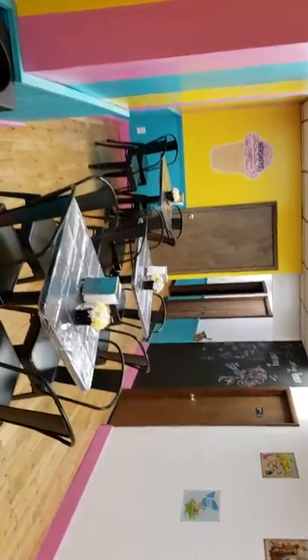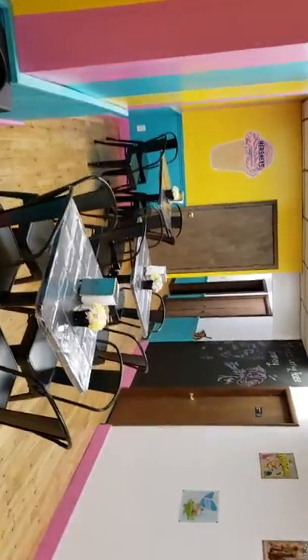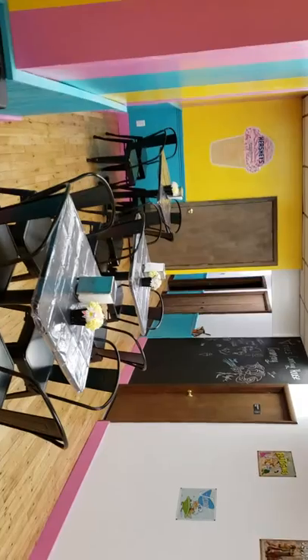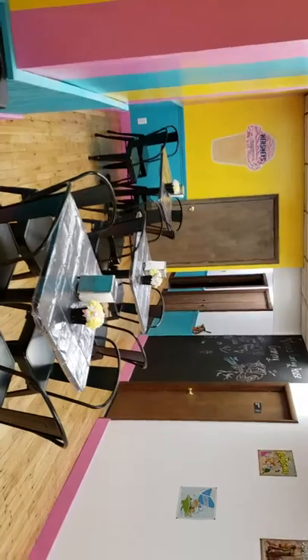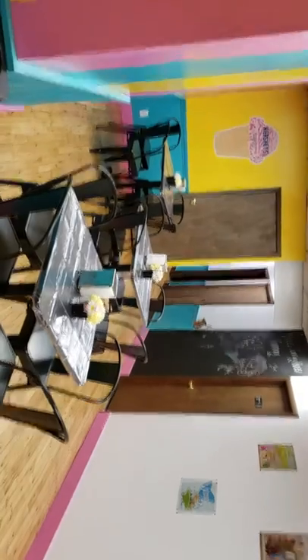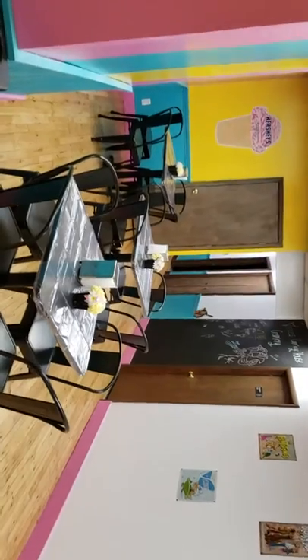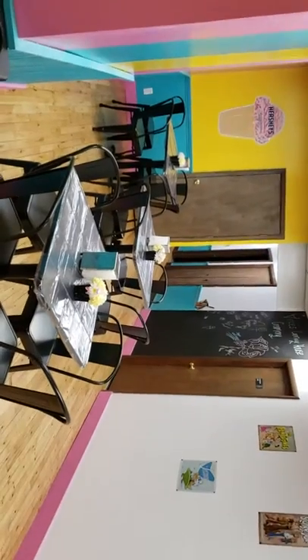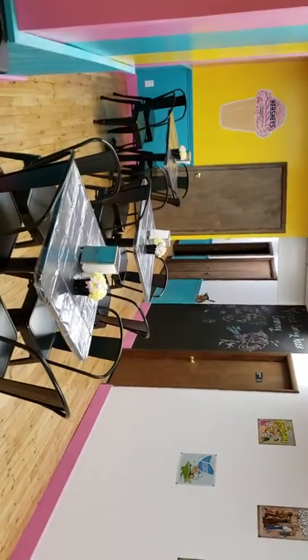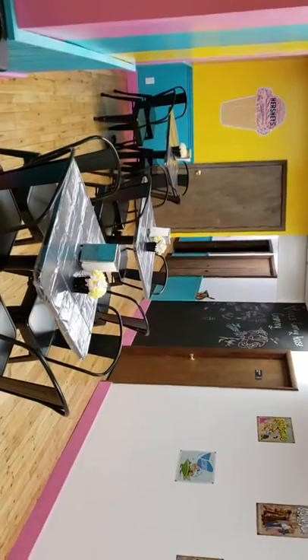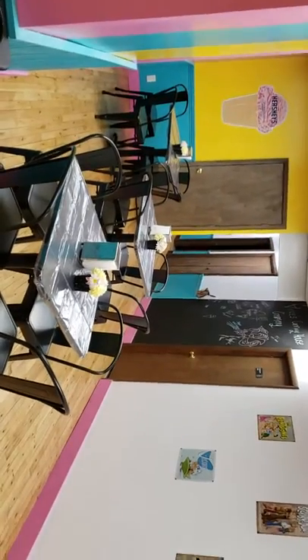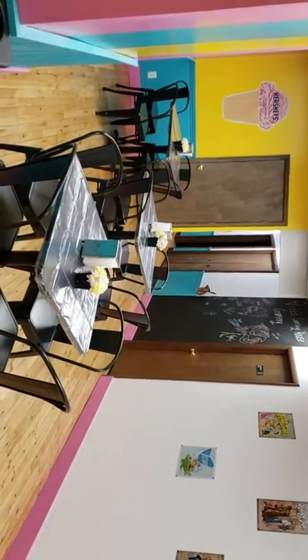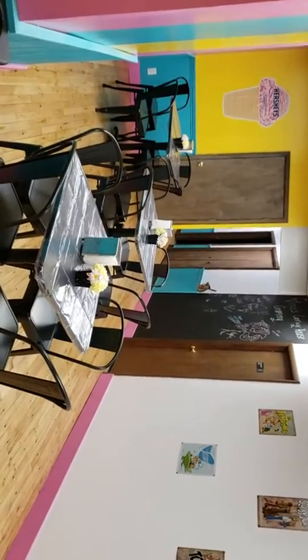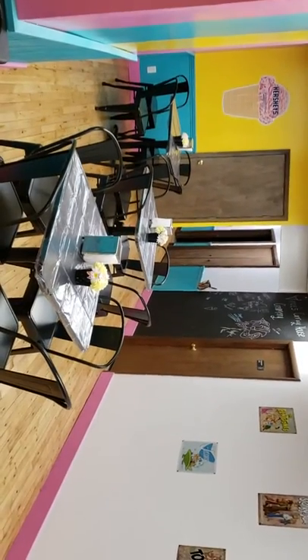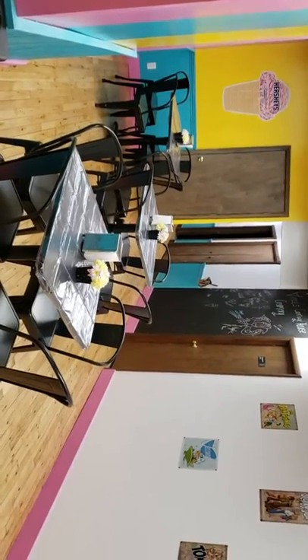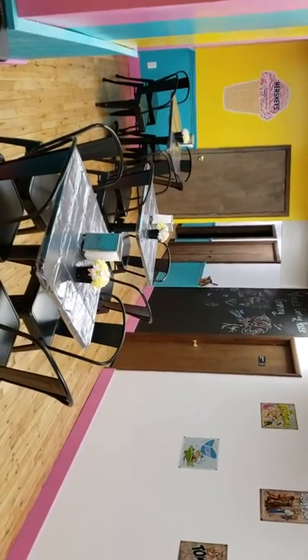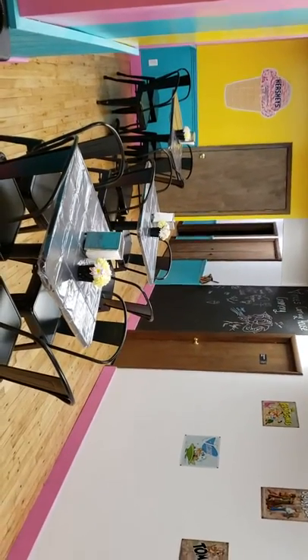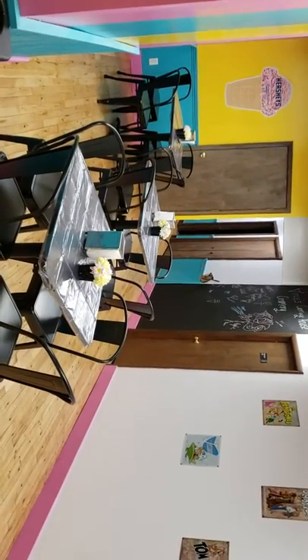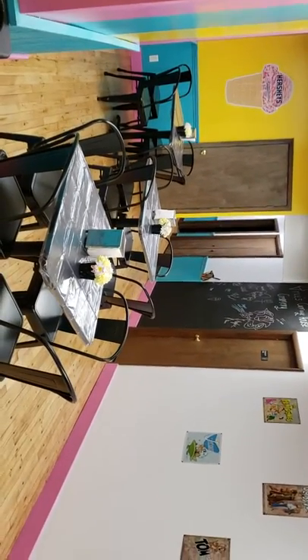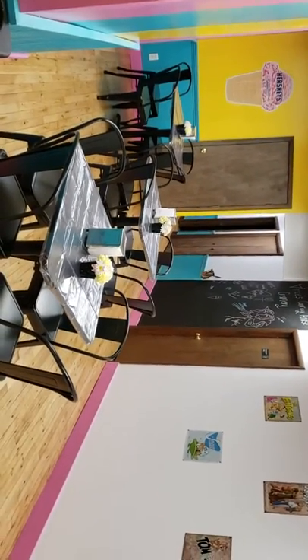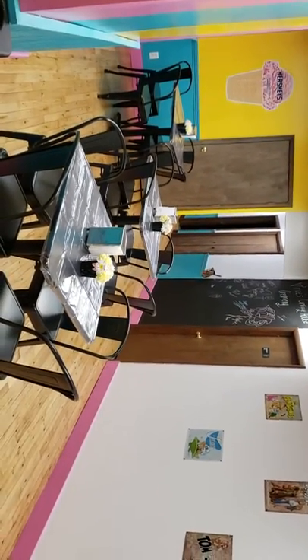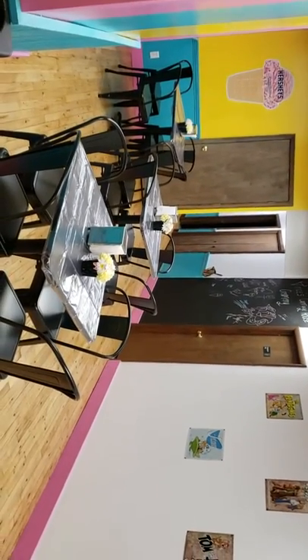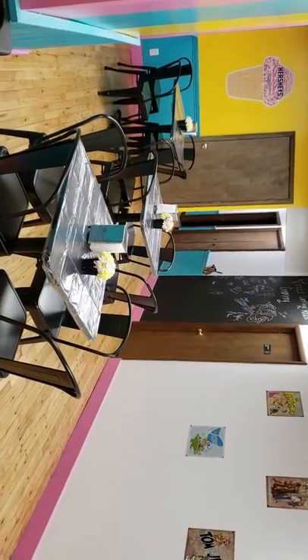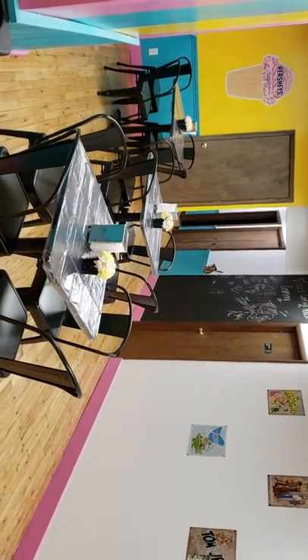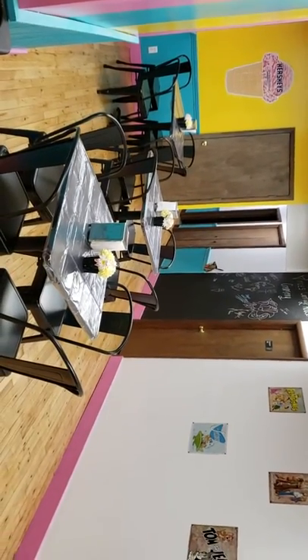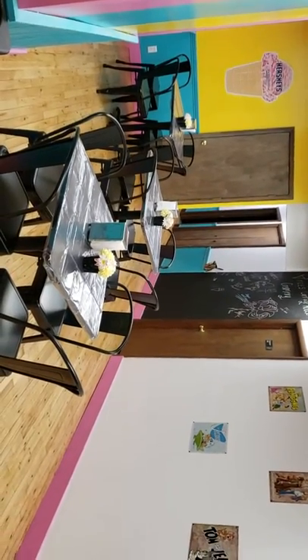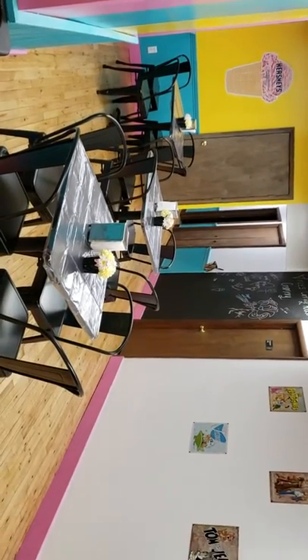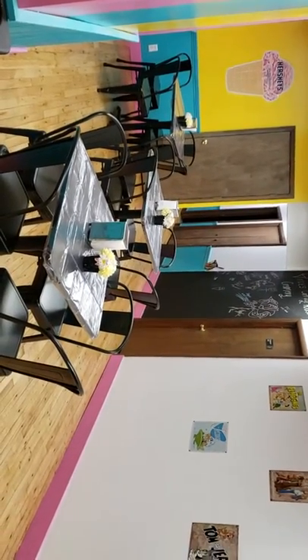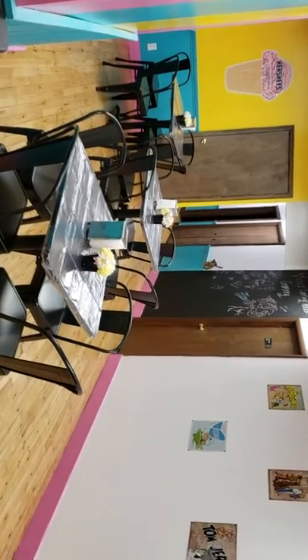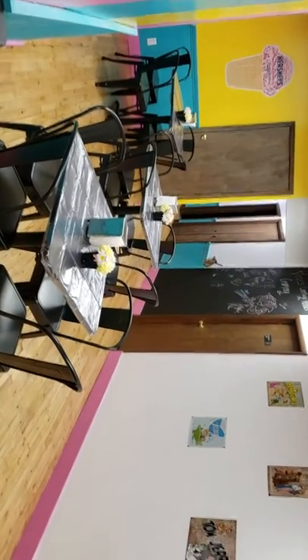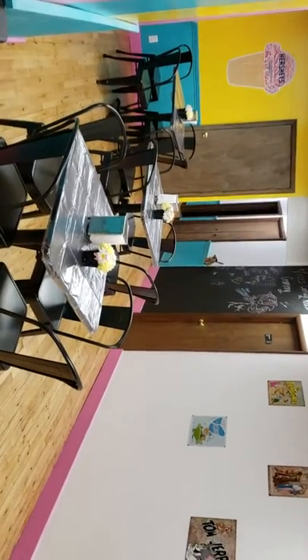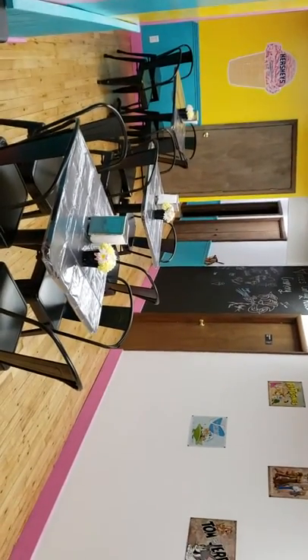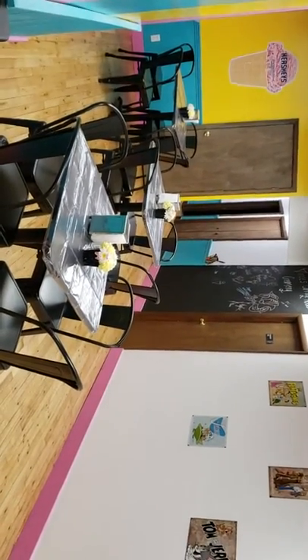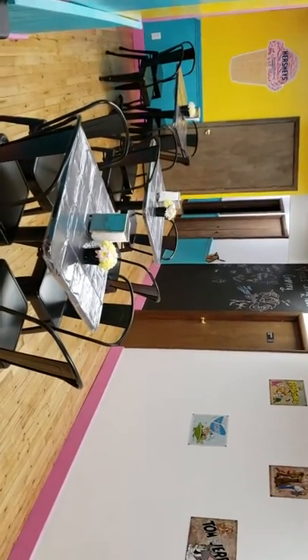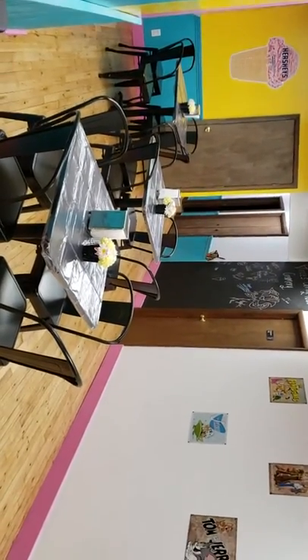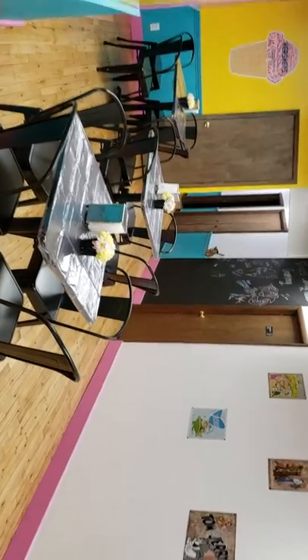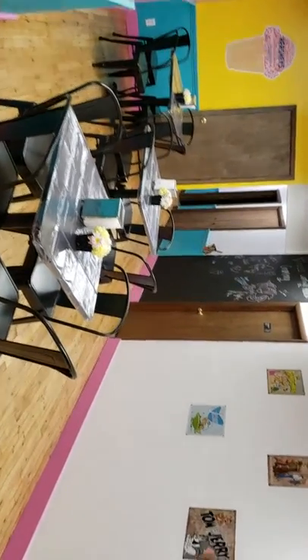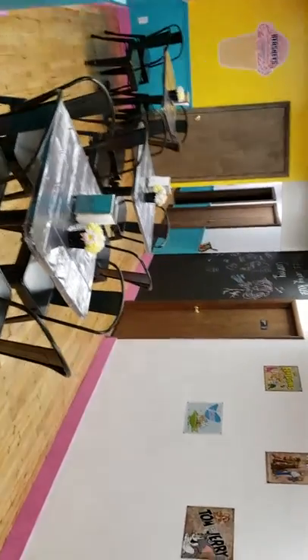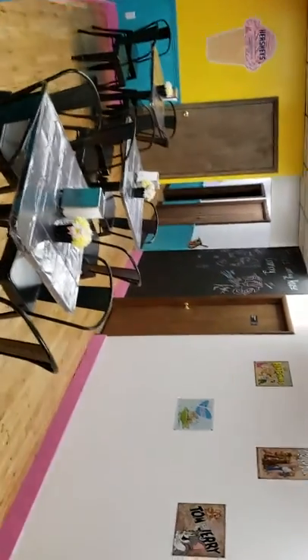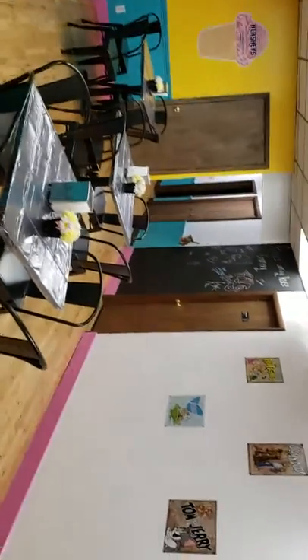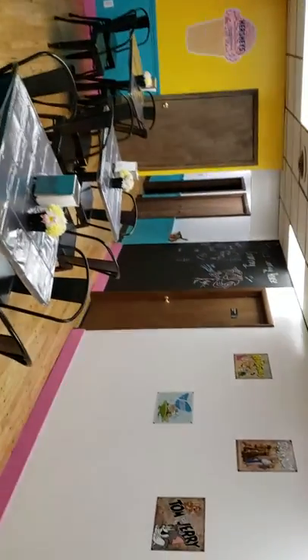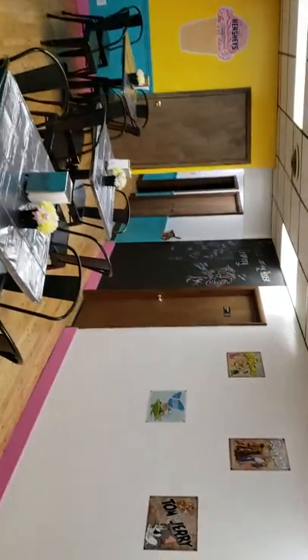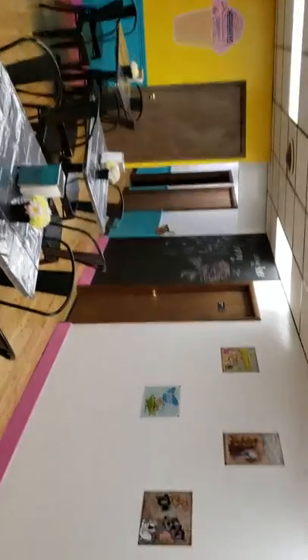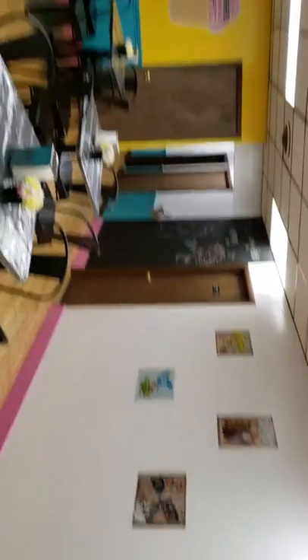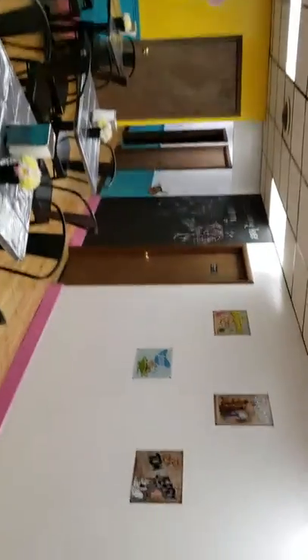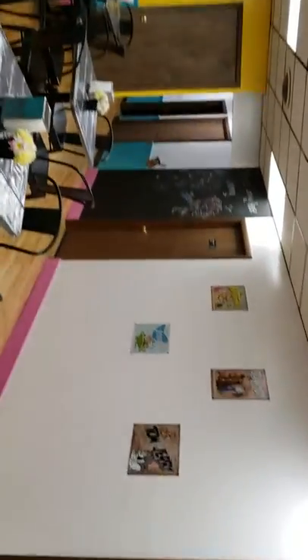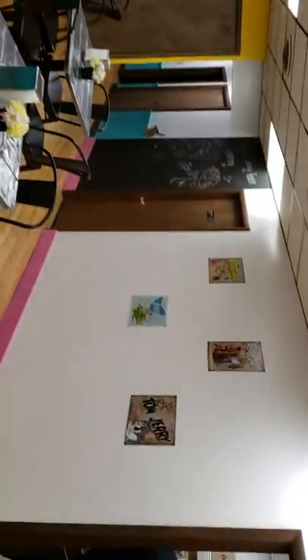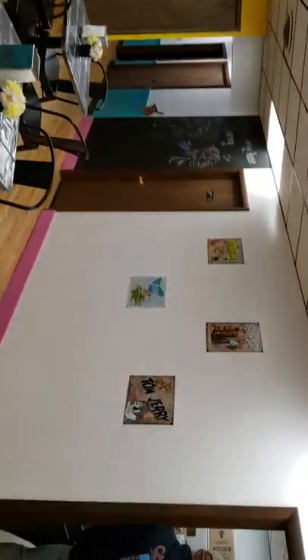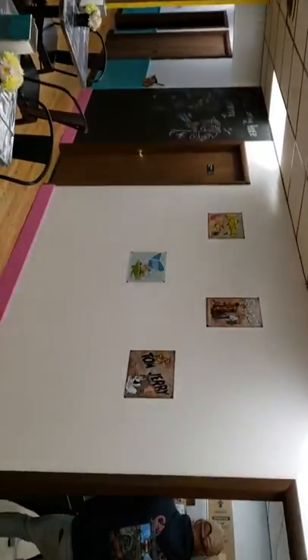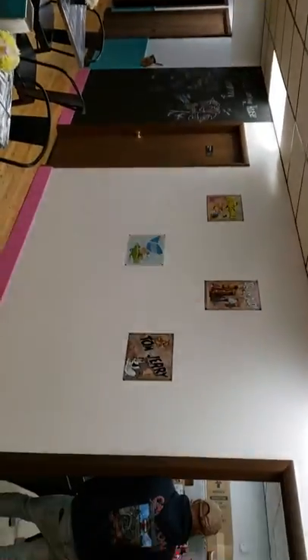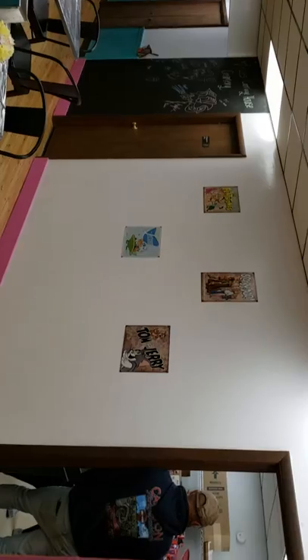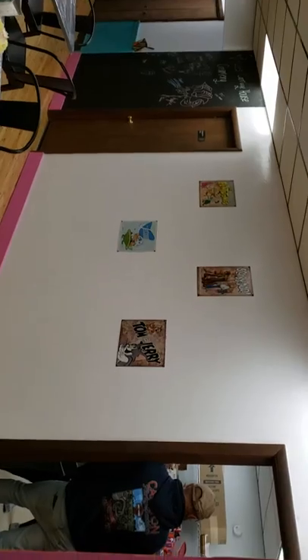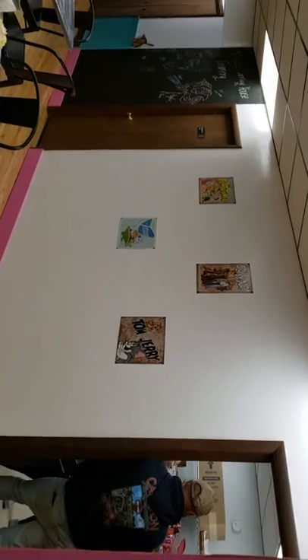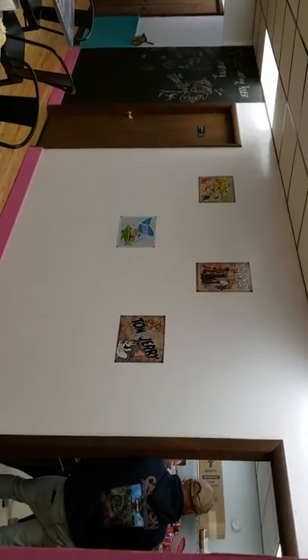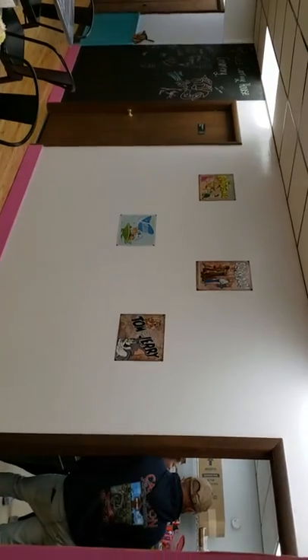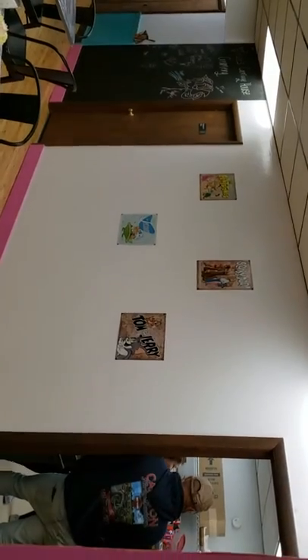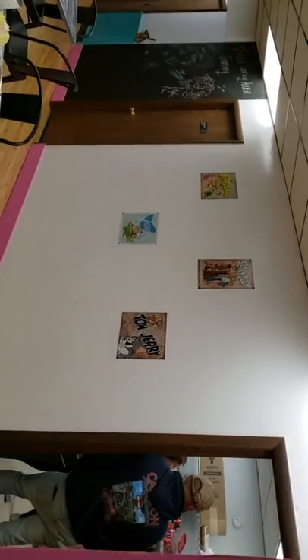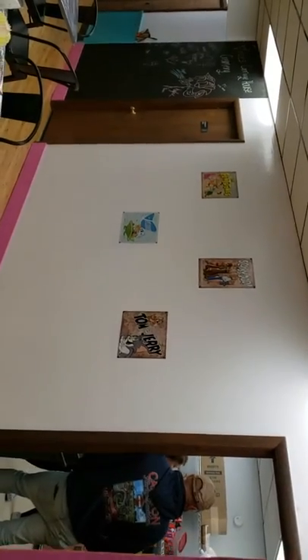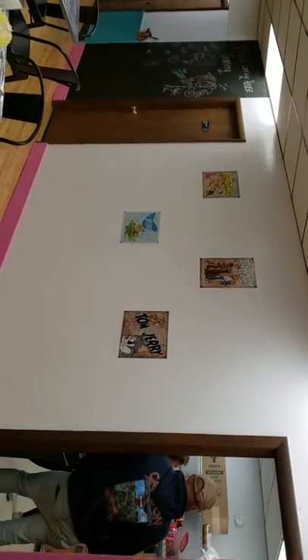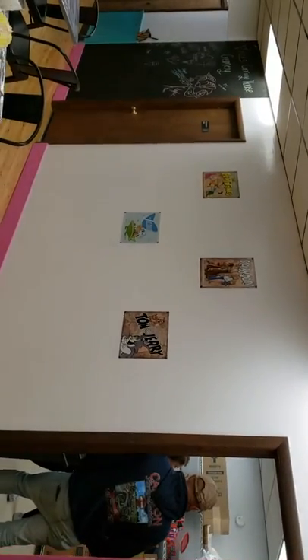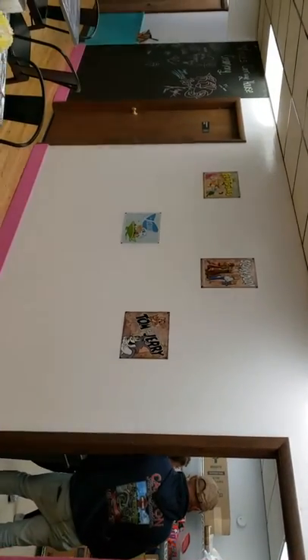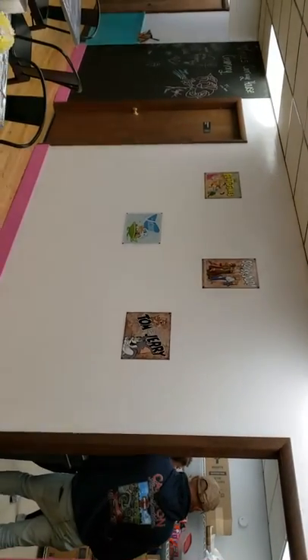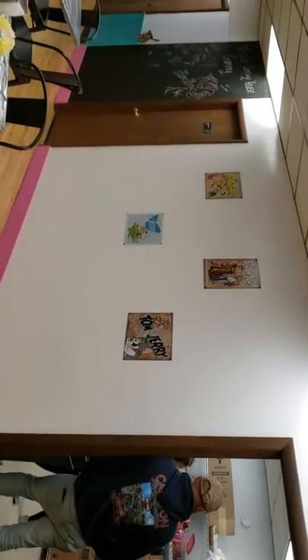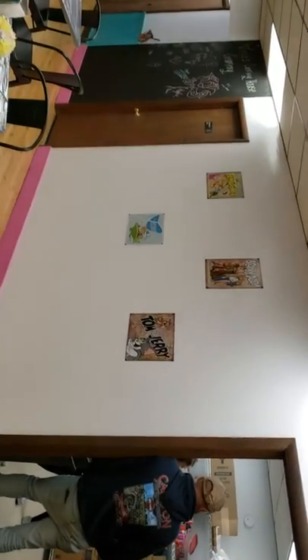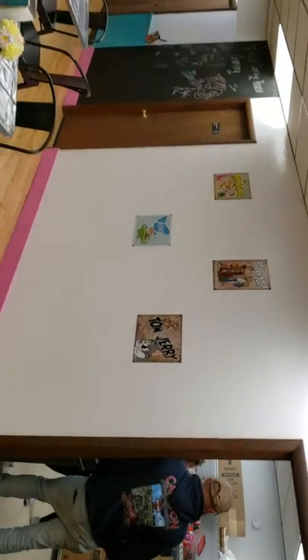There's the seating area — looks so nice, wow!